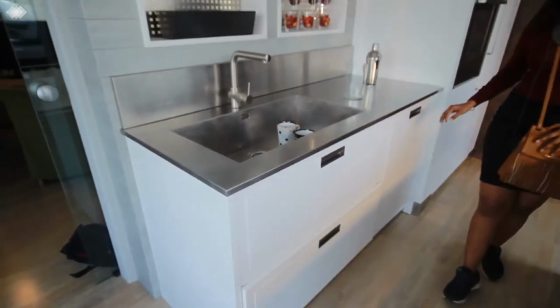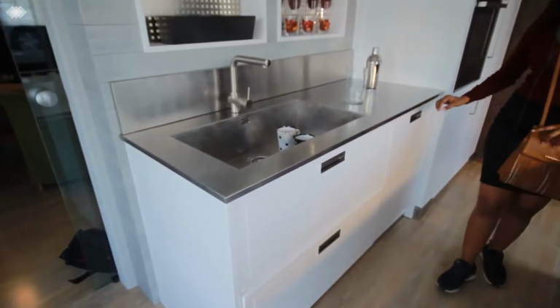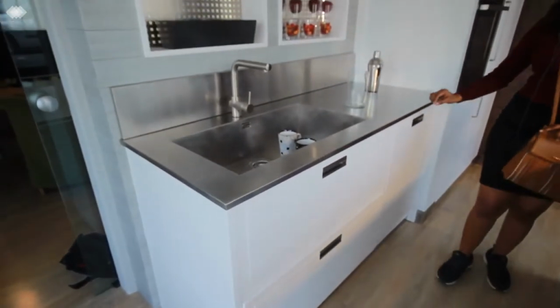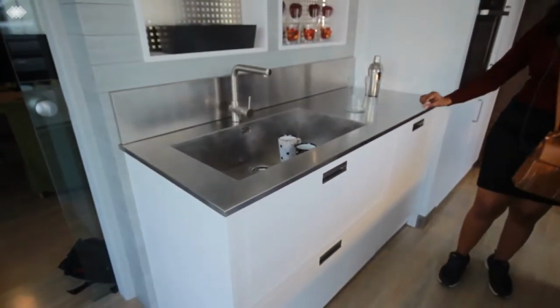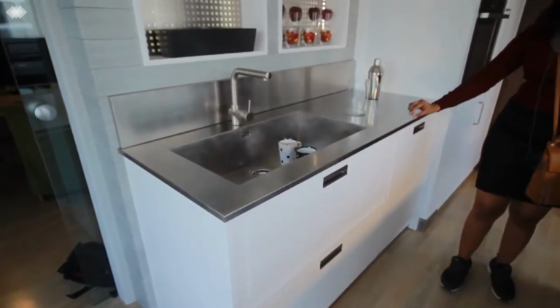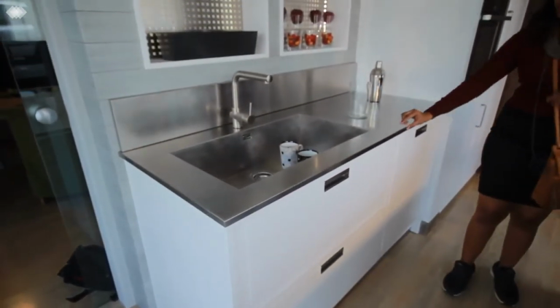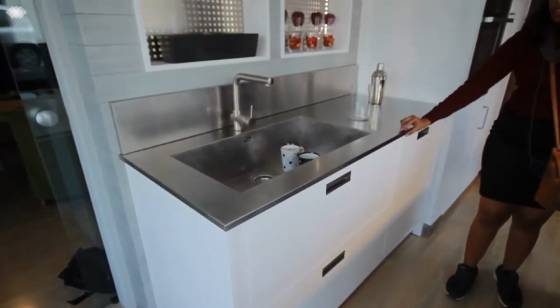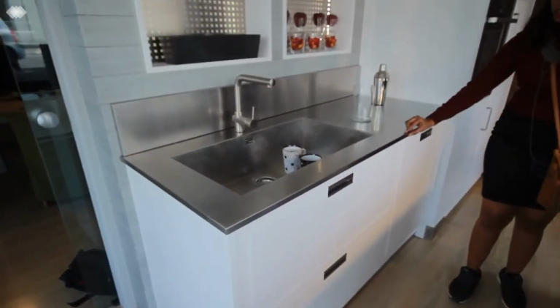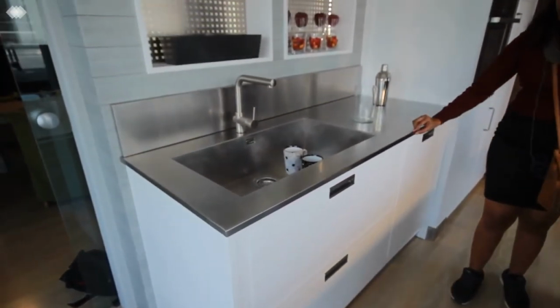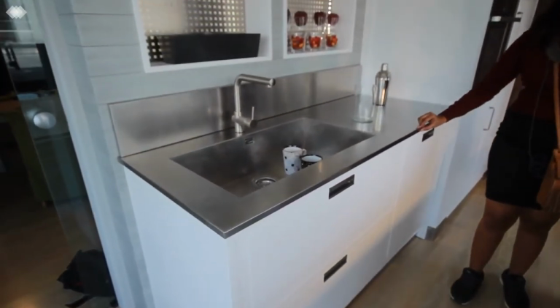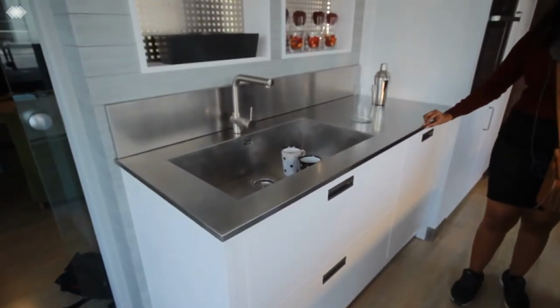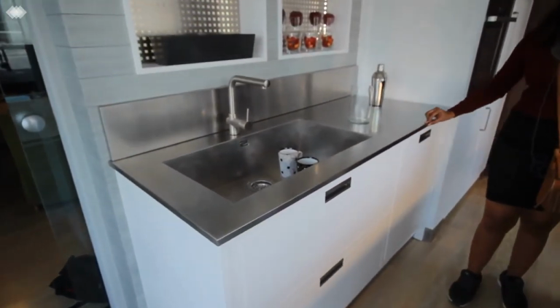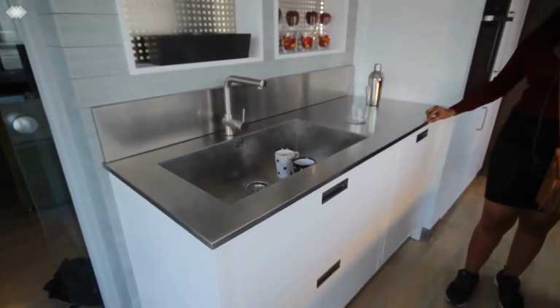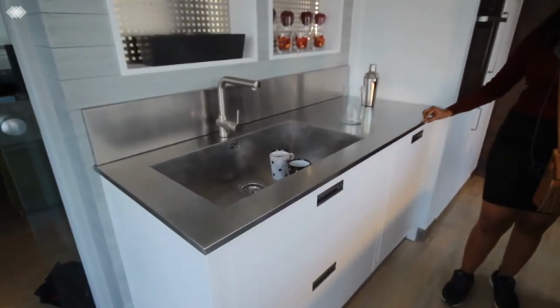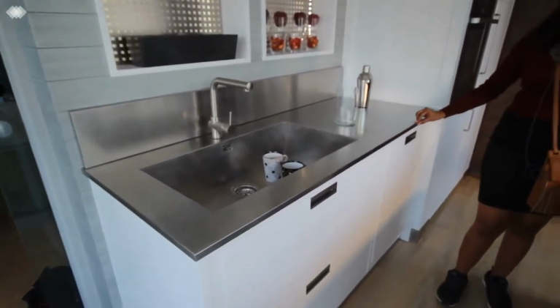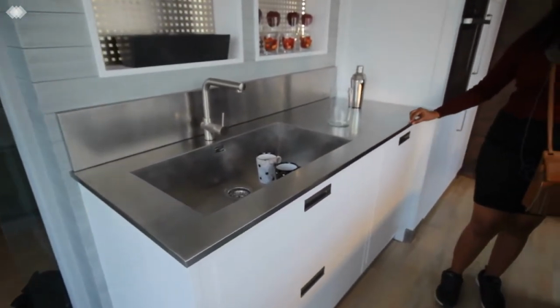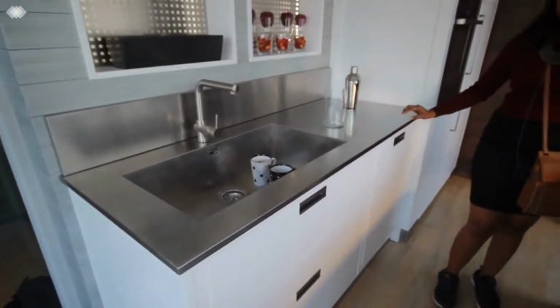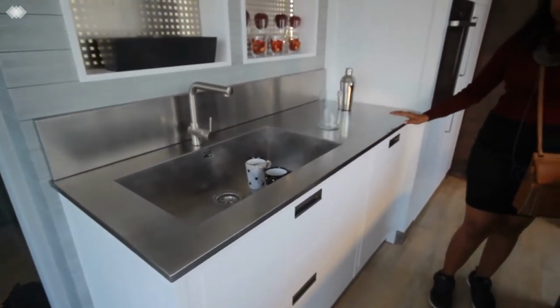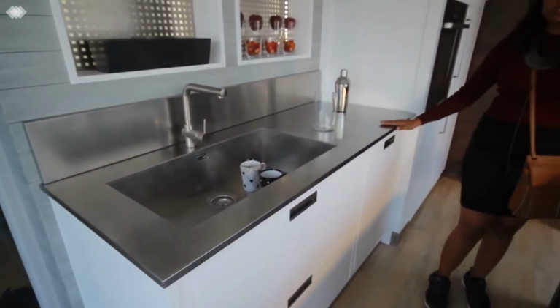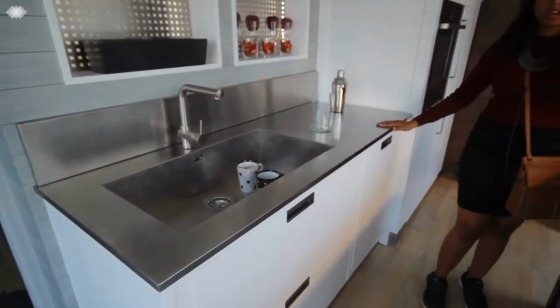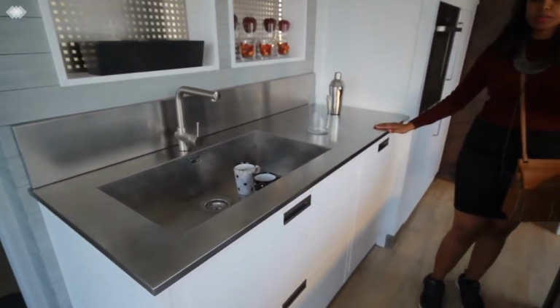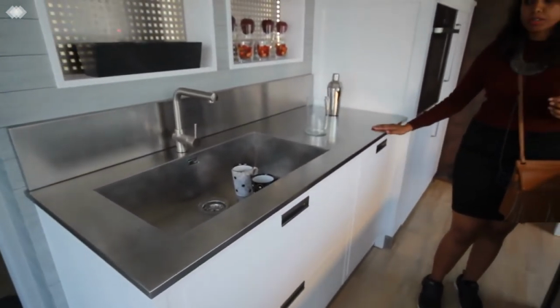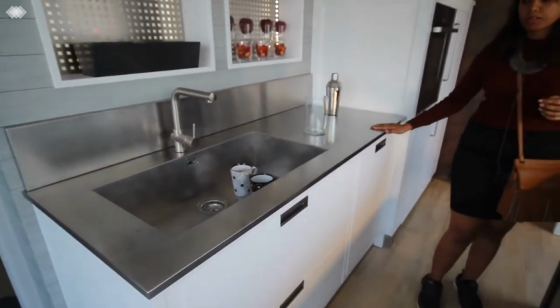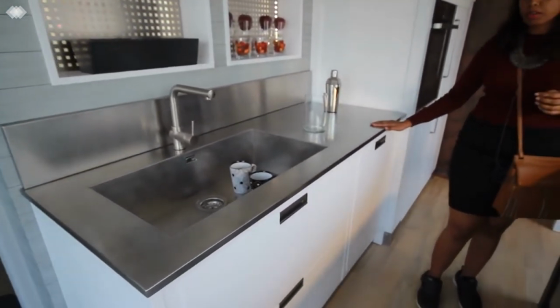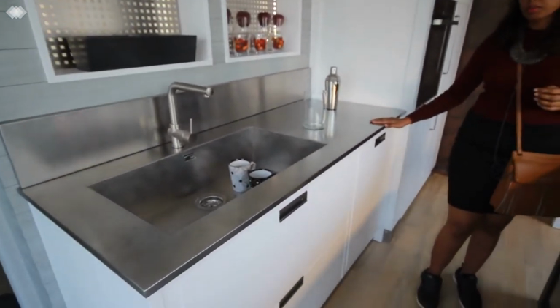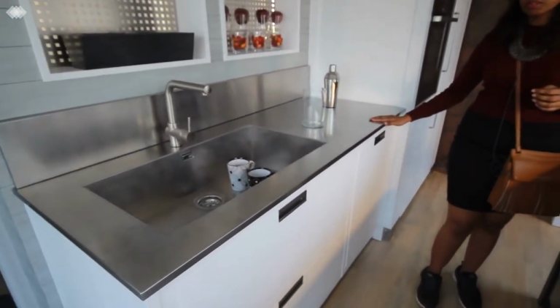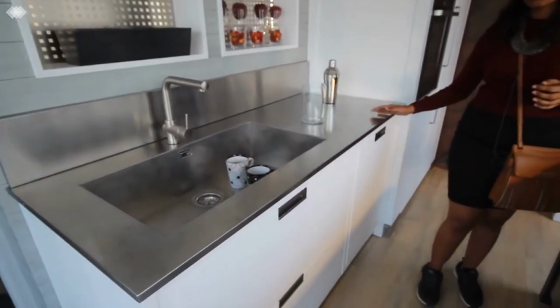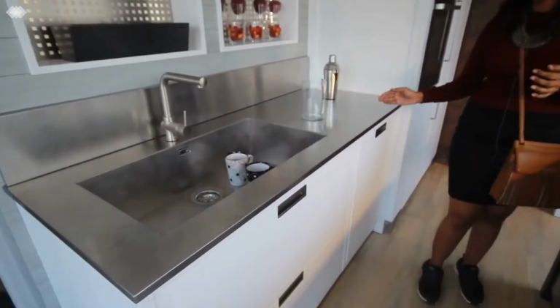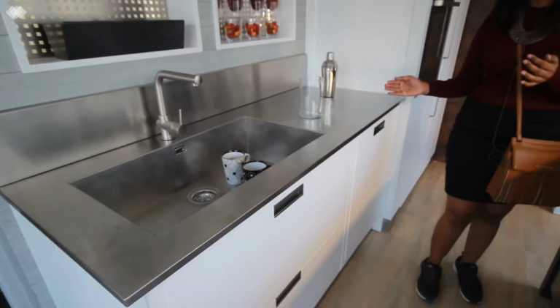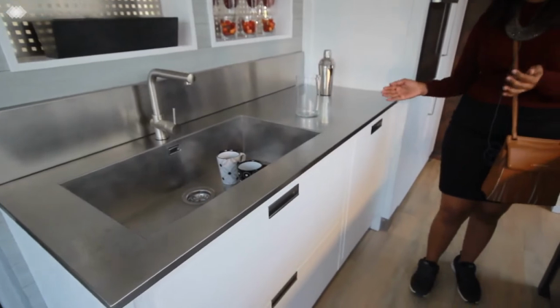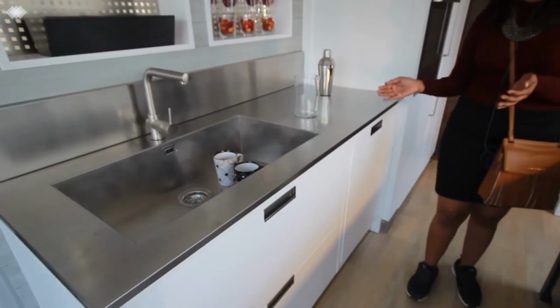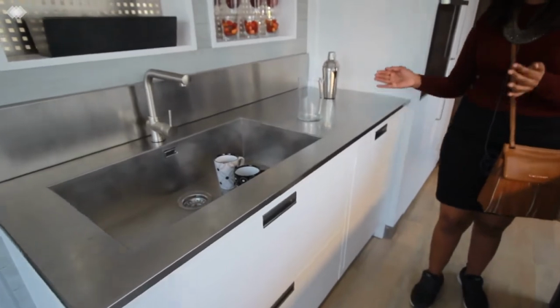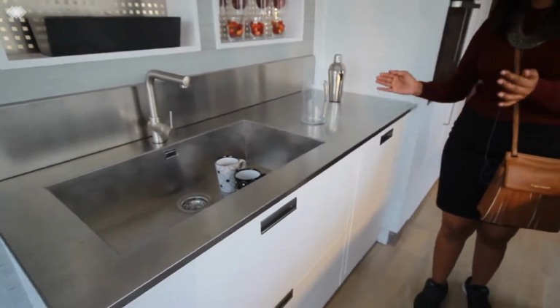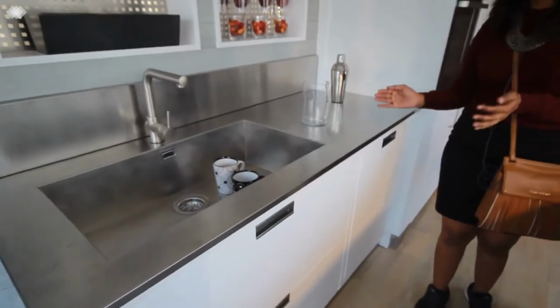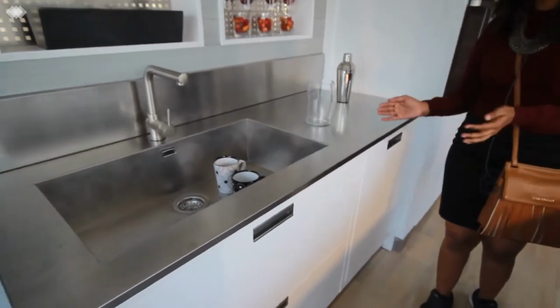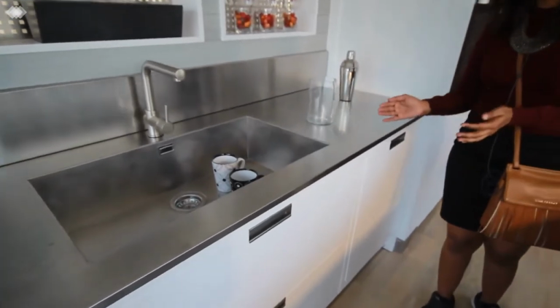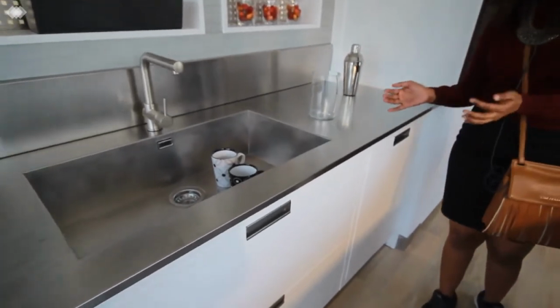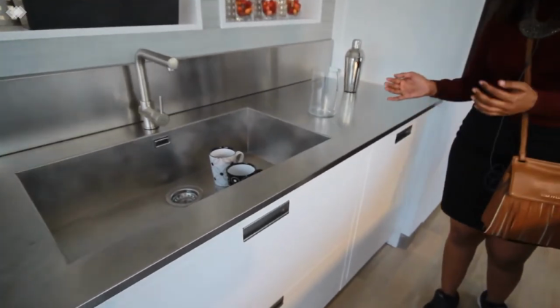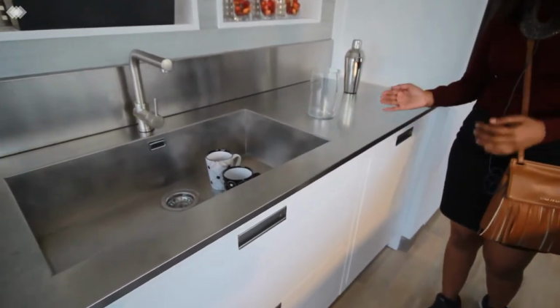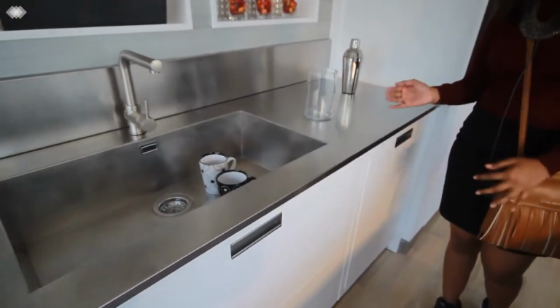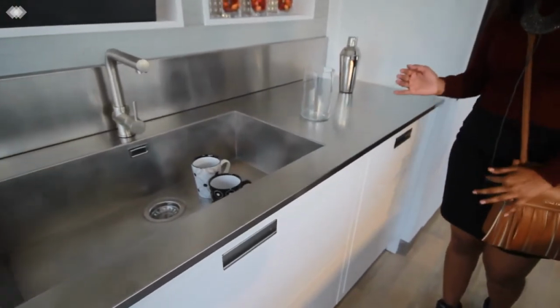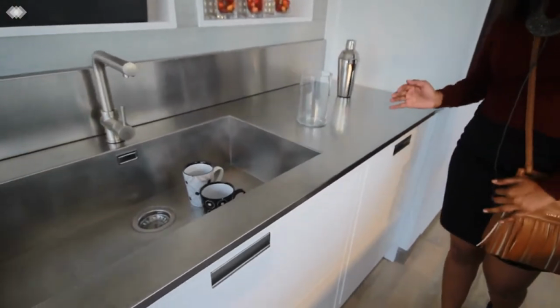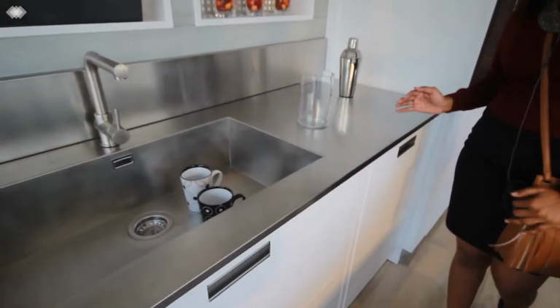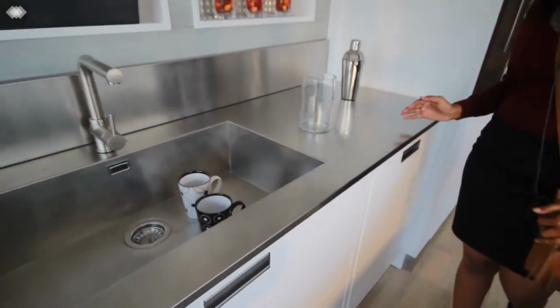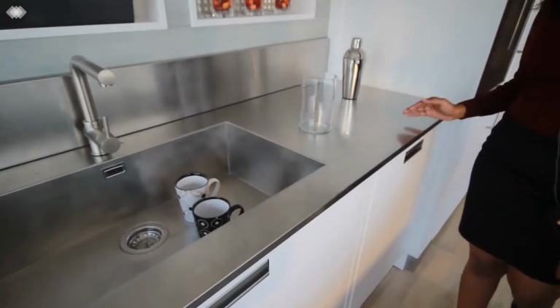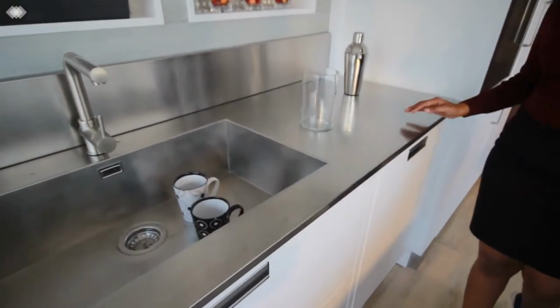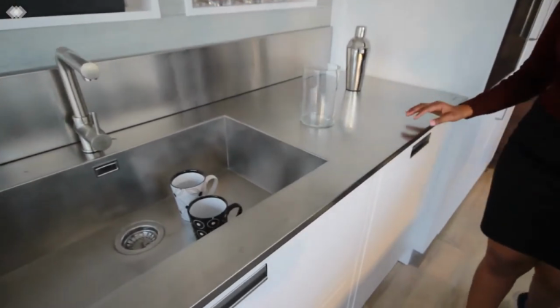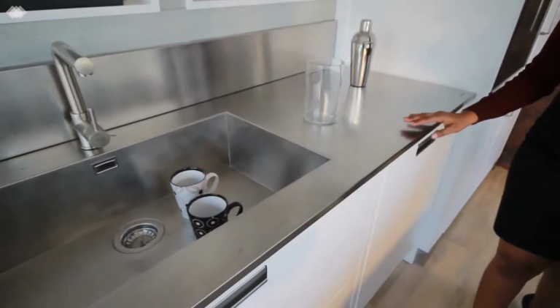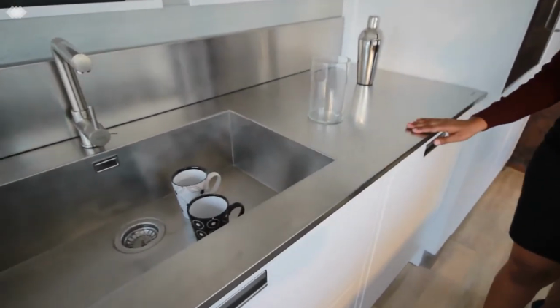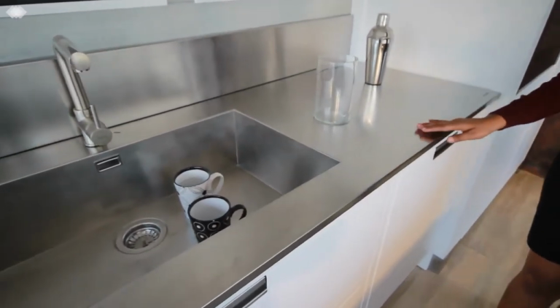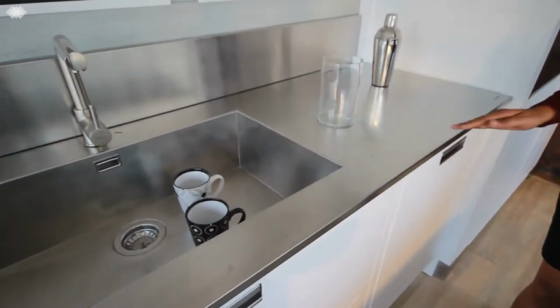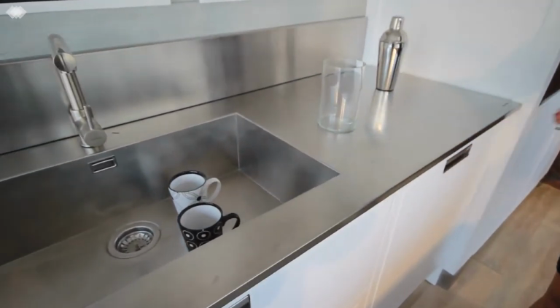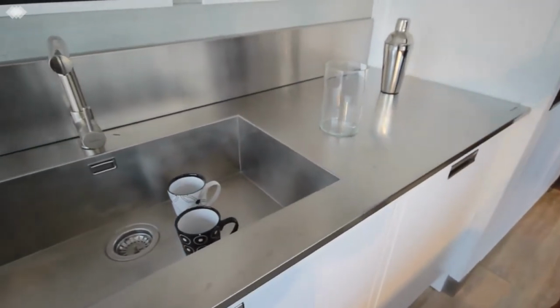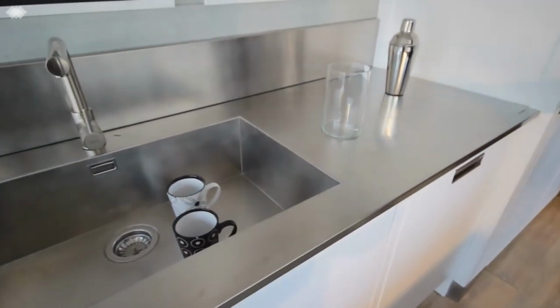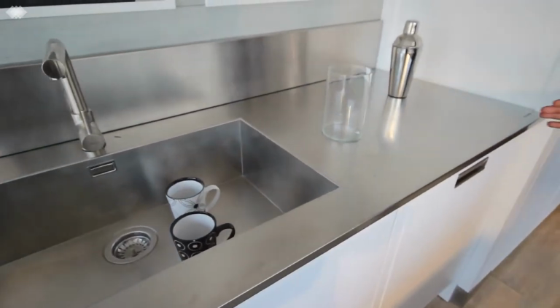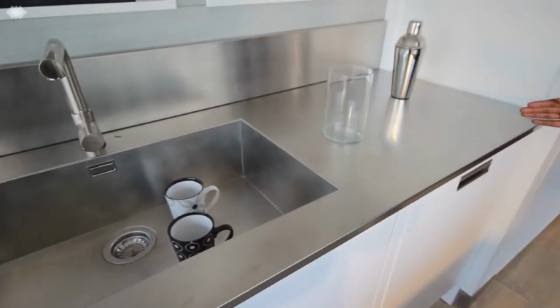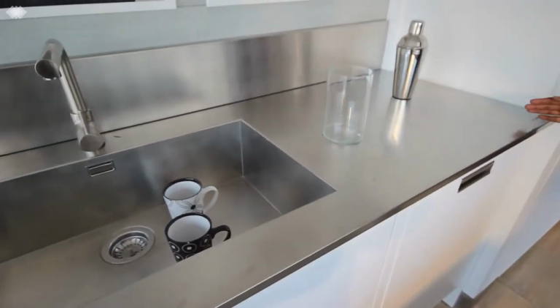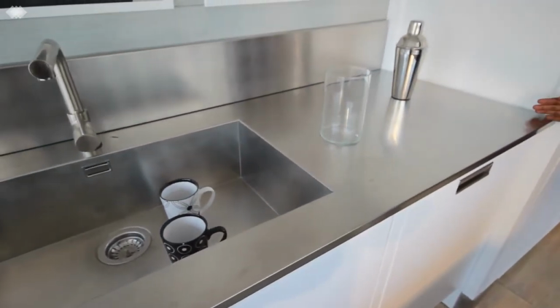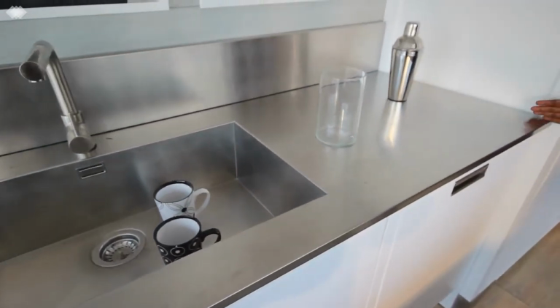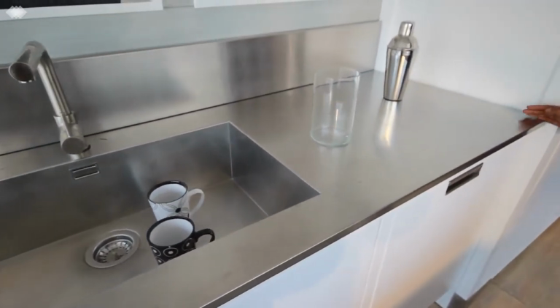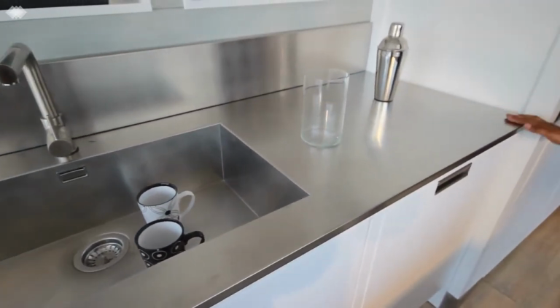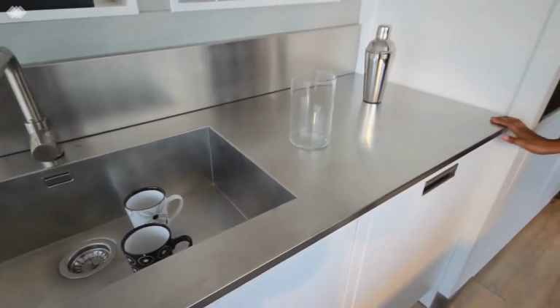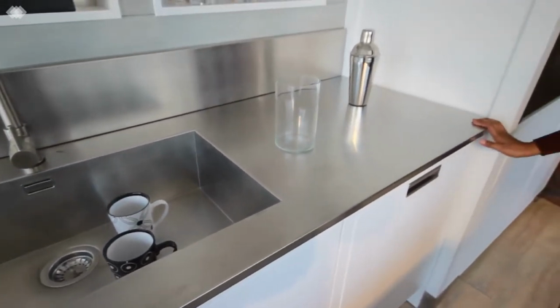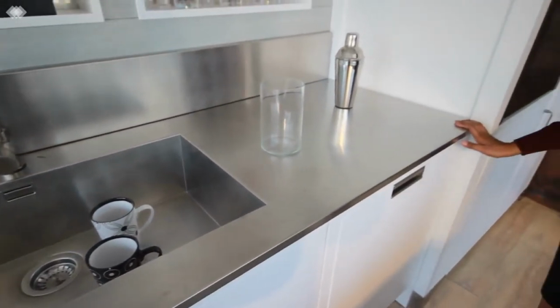Very nice countertop — an SS countertop where the sink is a part of it. And the countertop runs end to end.